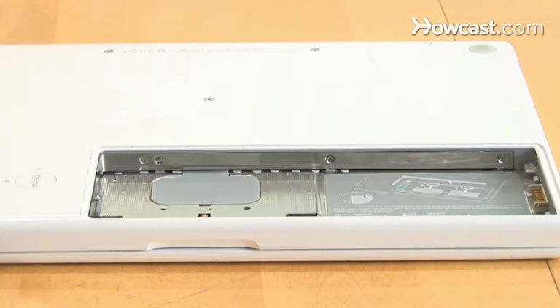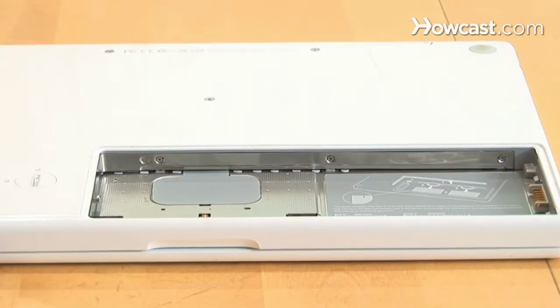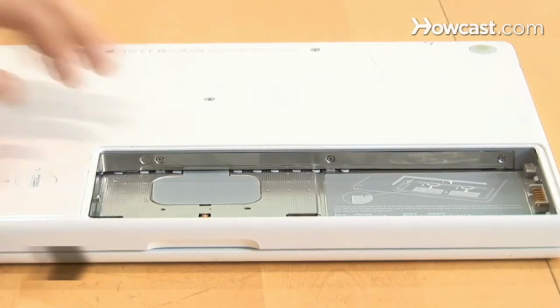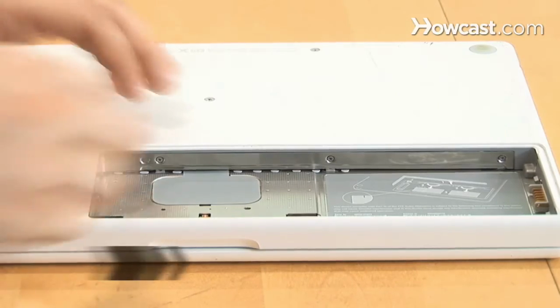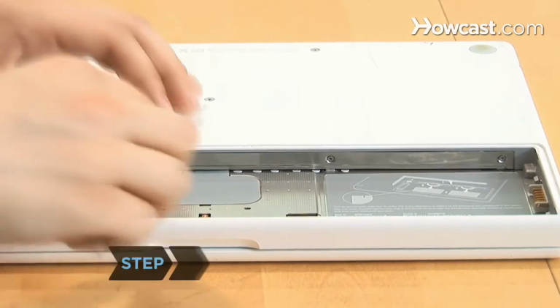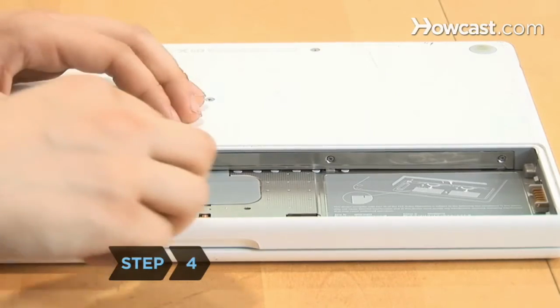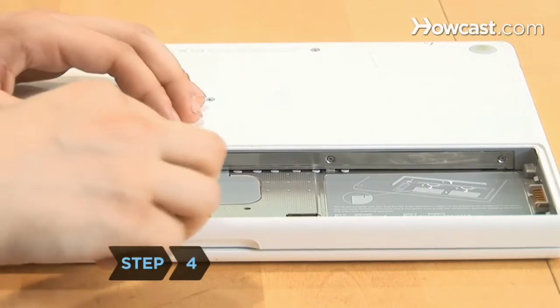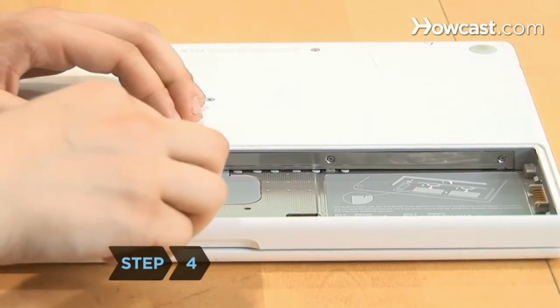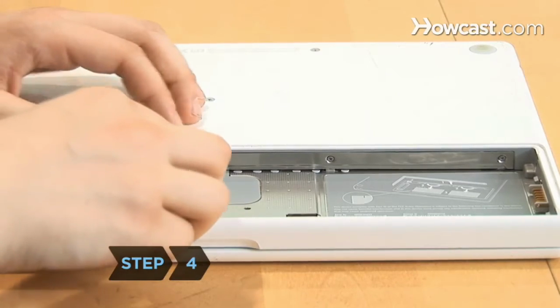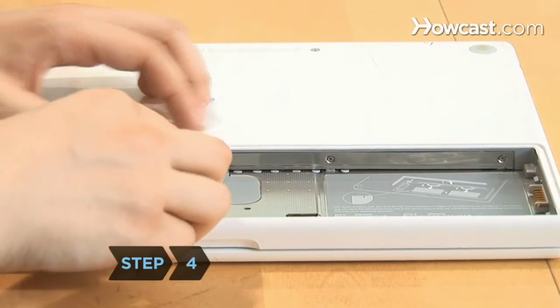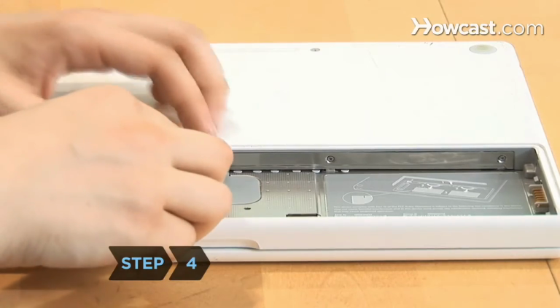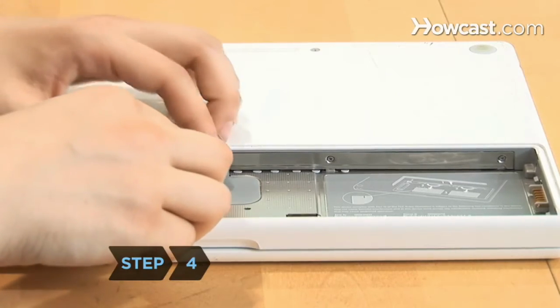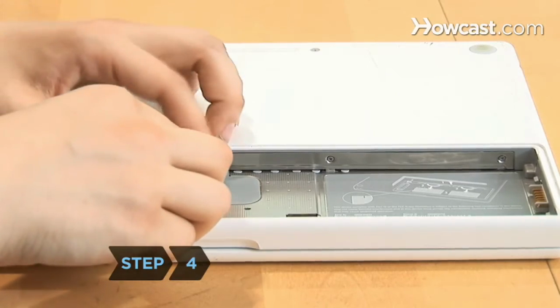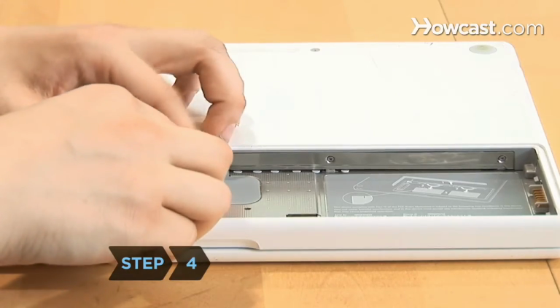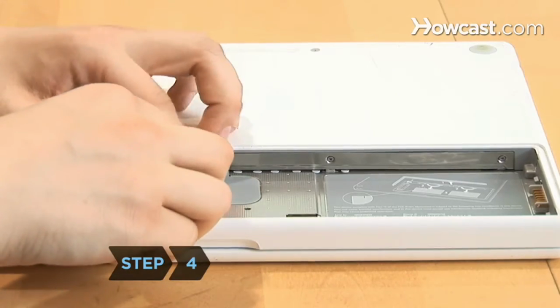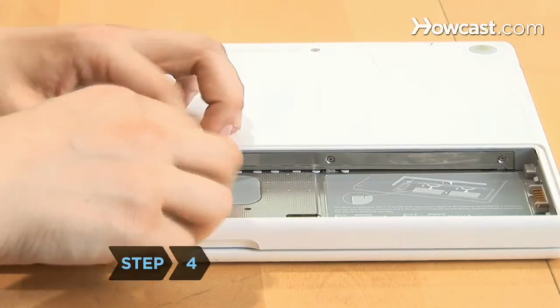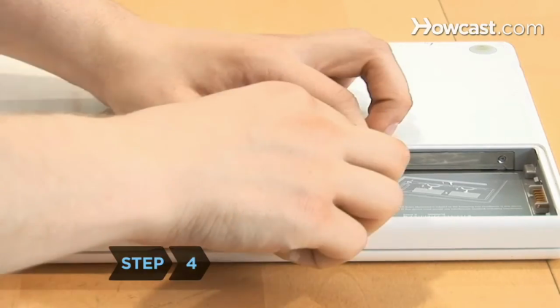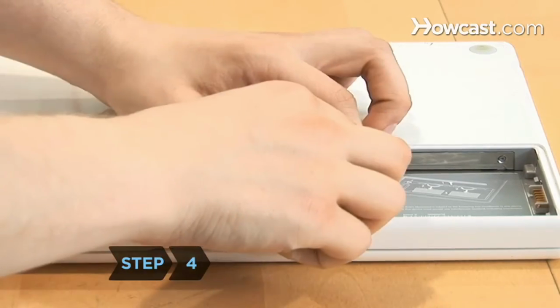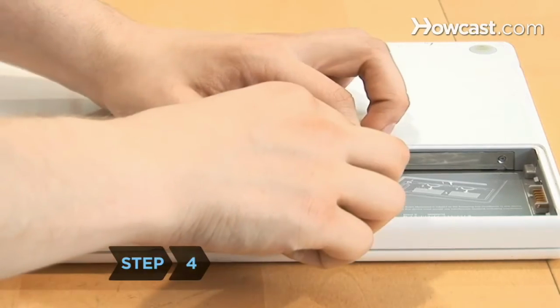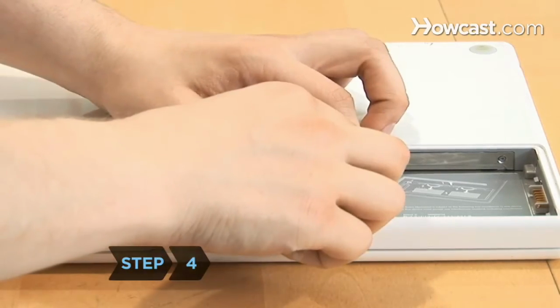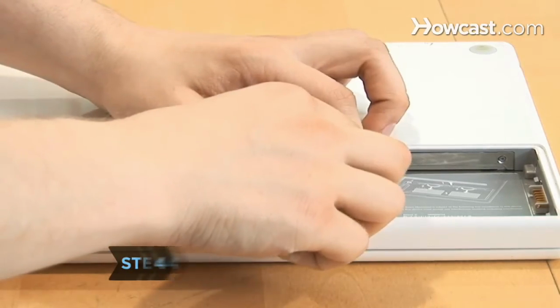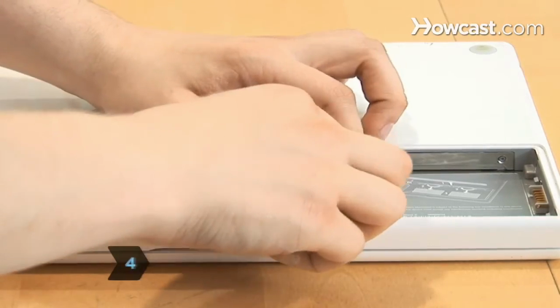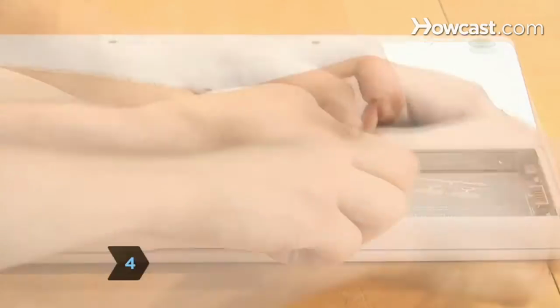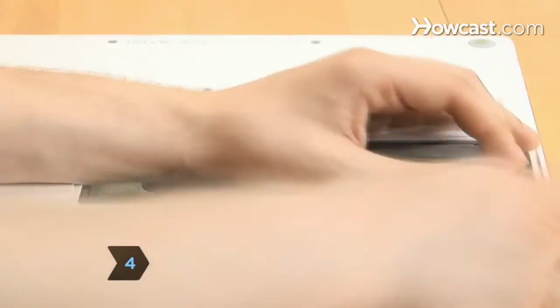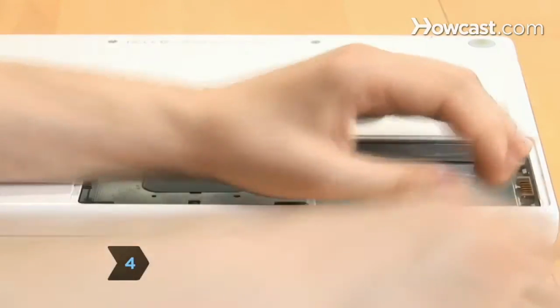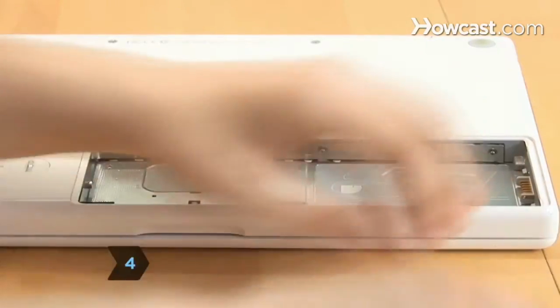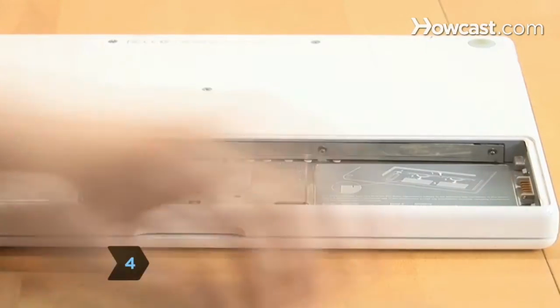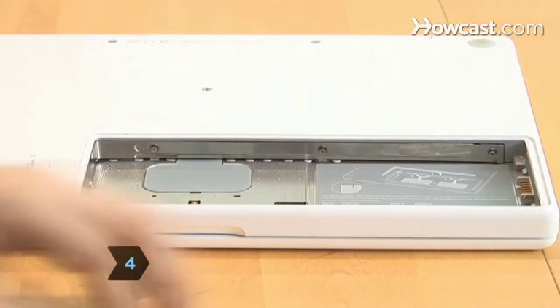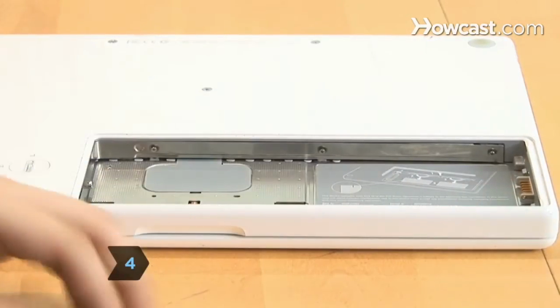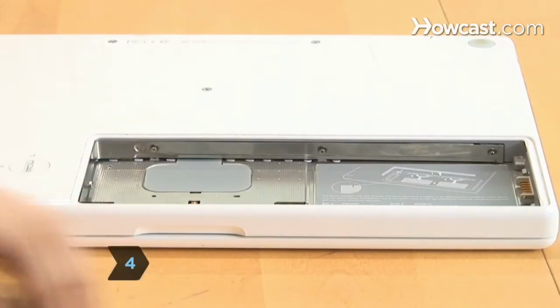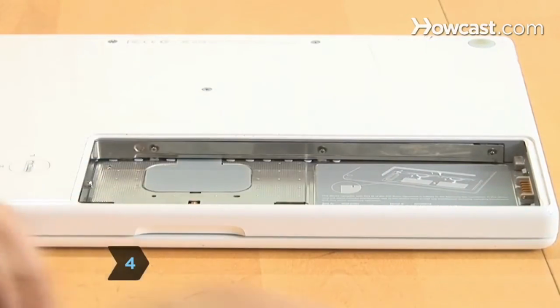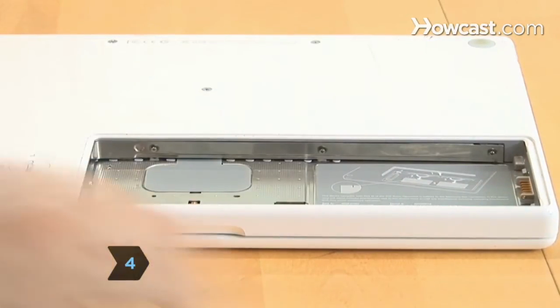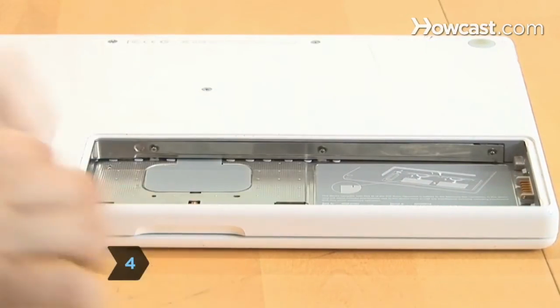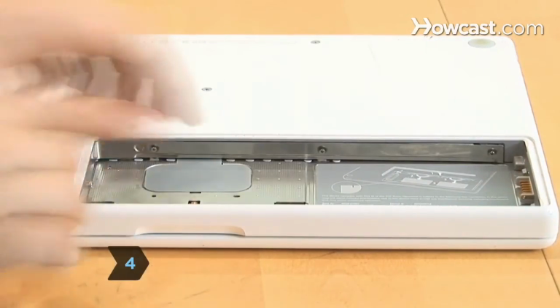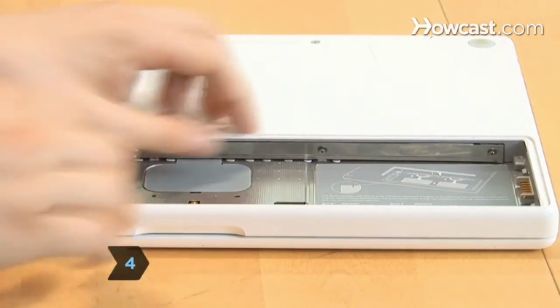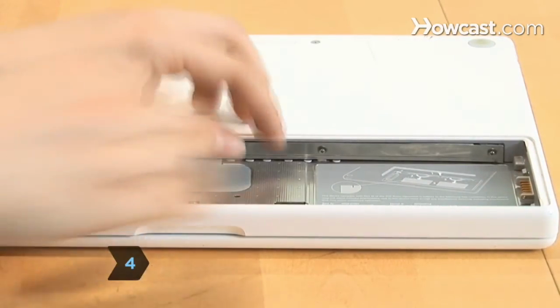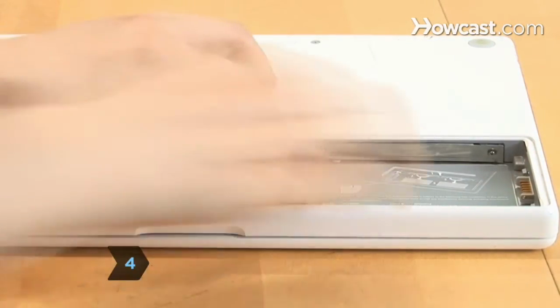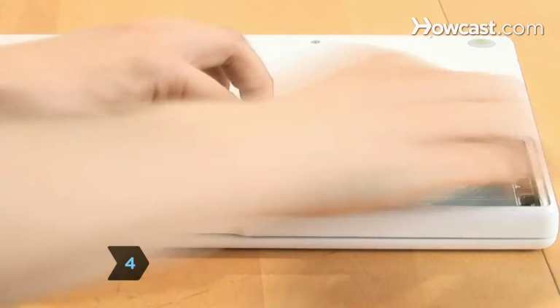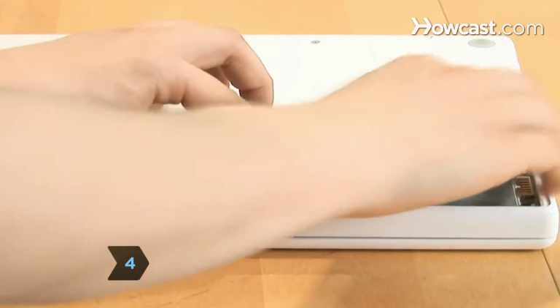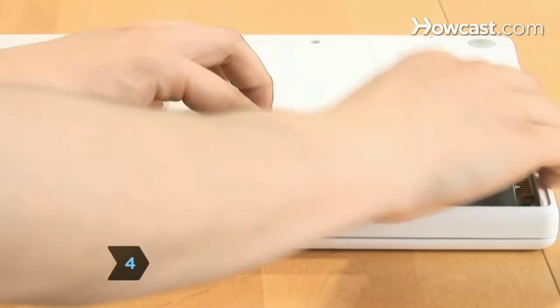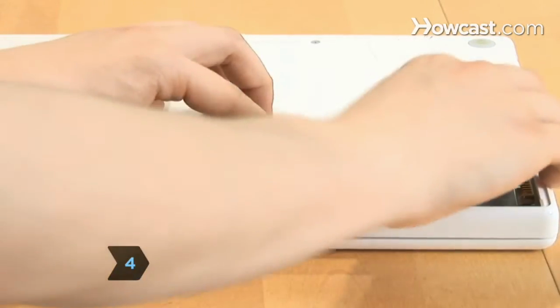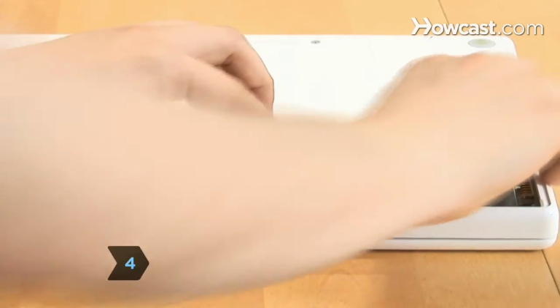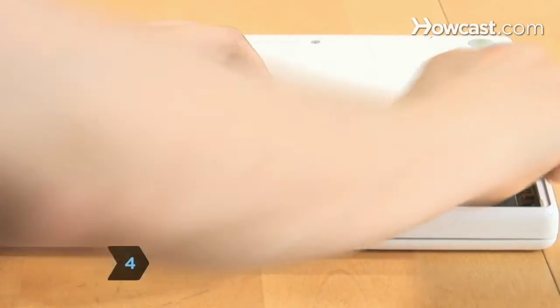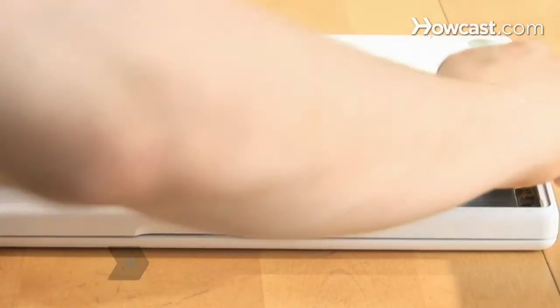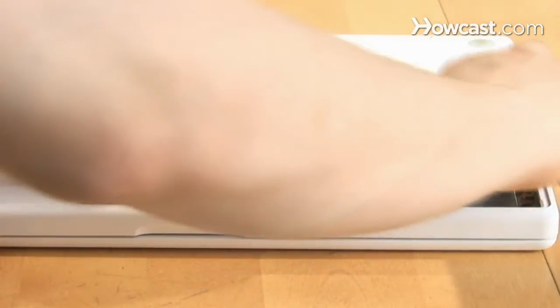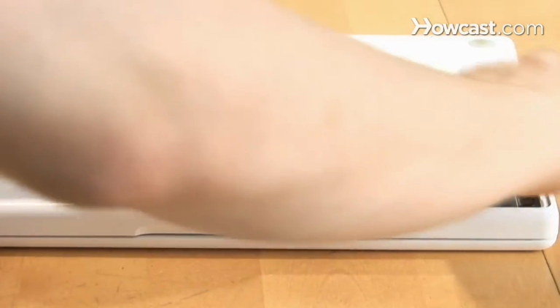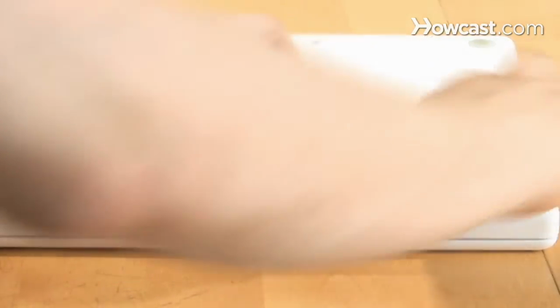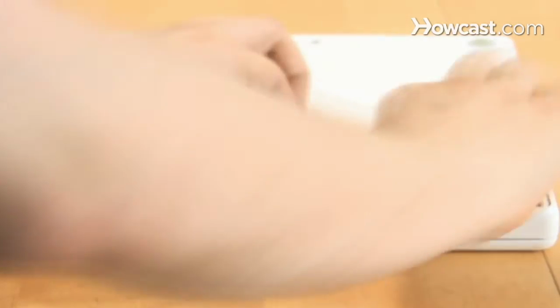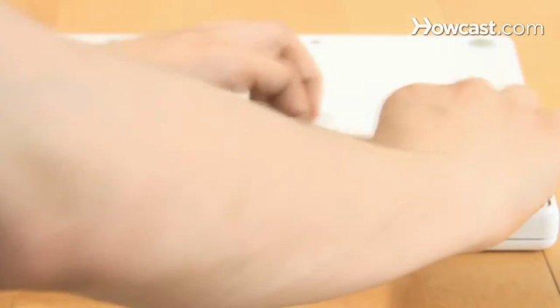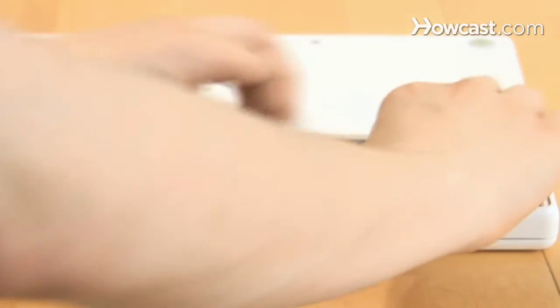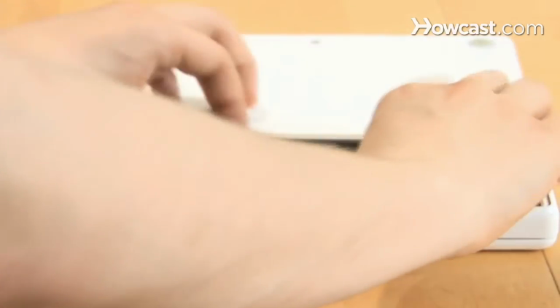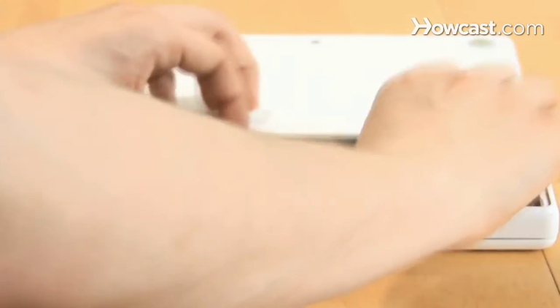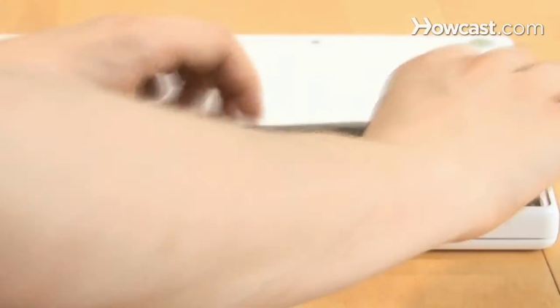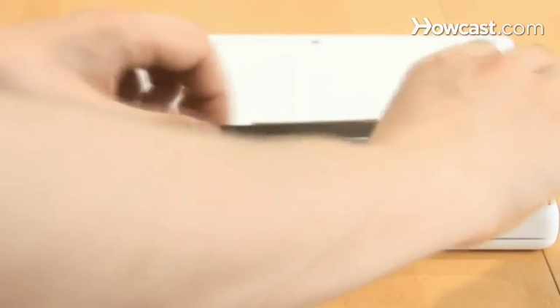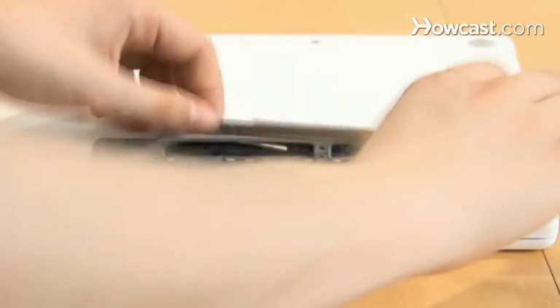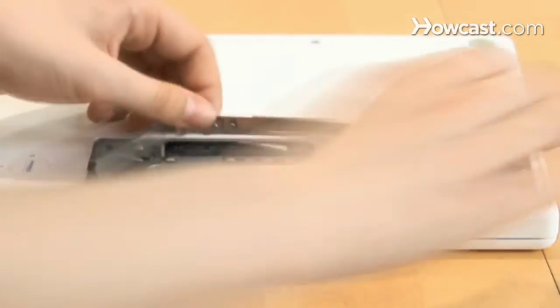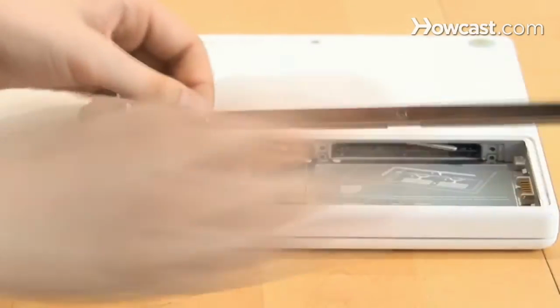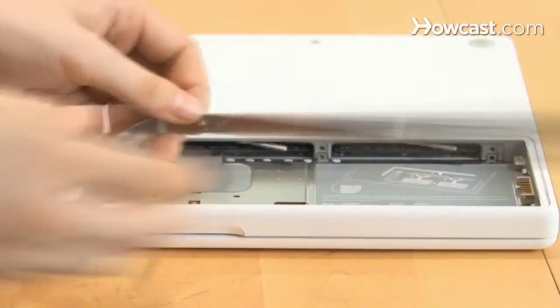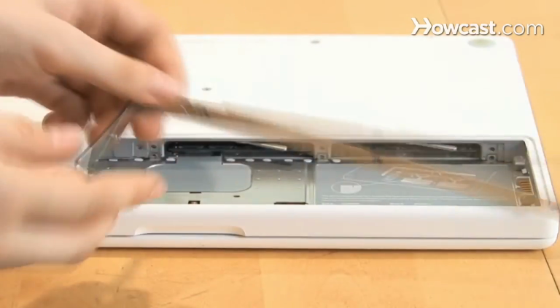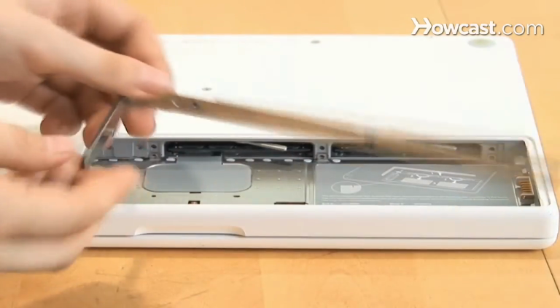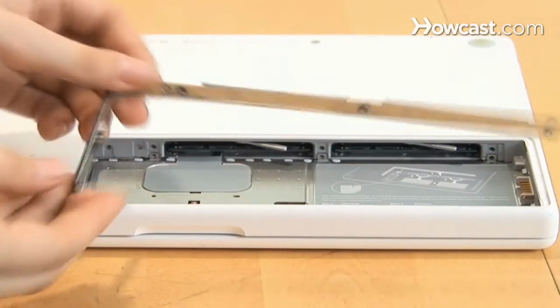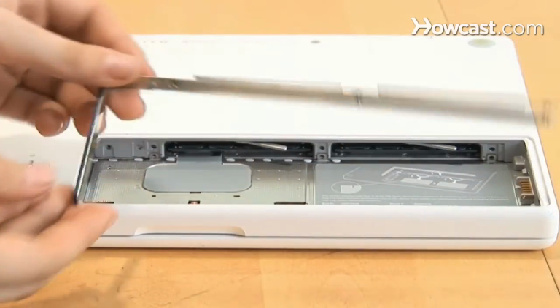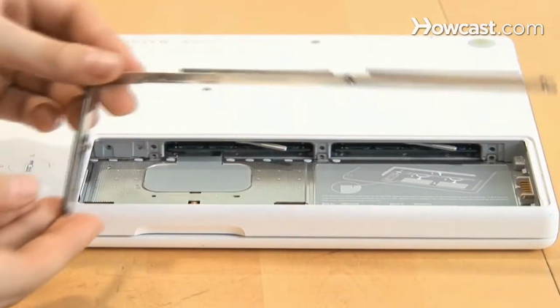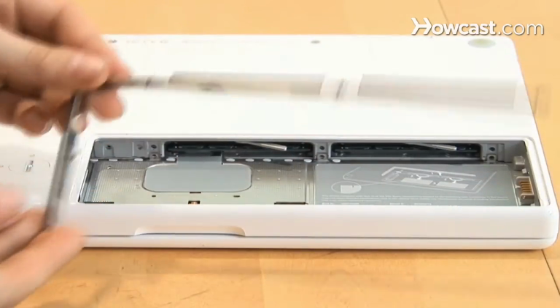Step 4. Unscrew the three Phillips-head screws attaching the L-shaped memory cover to the side of the battery compartment, and remove it.